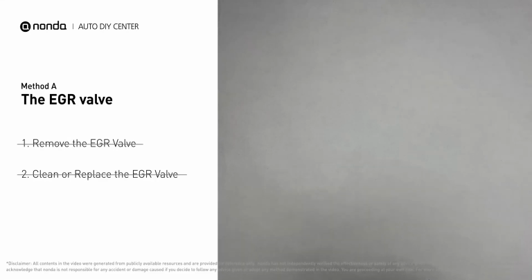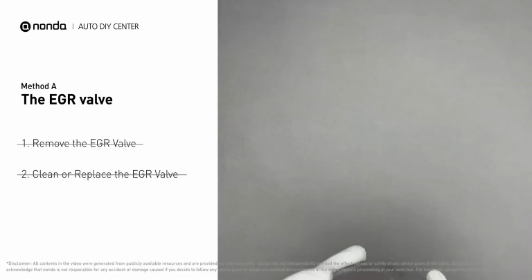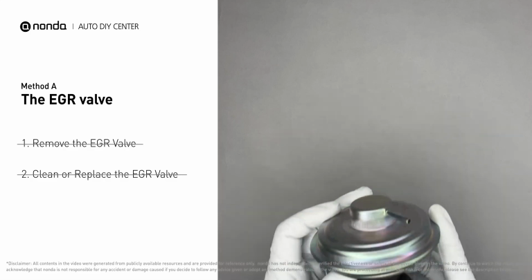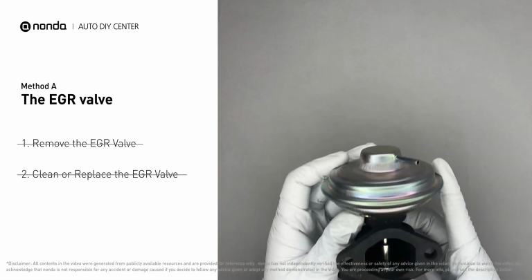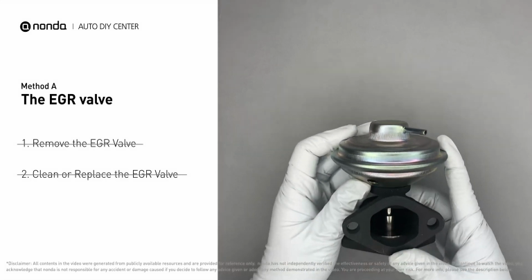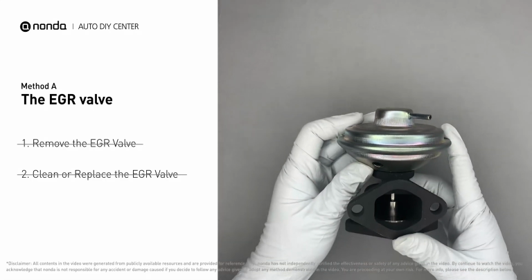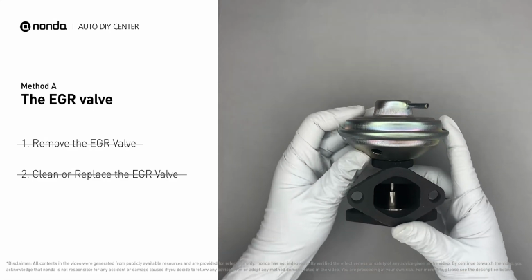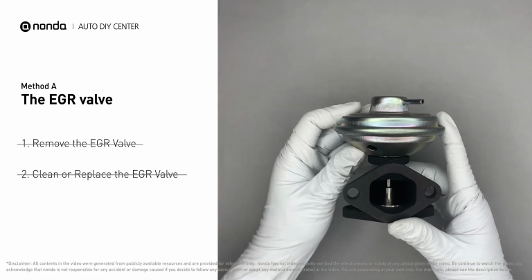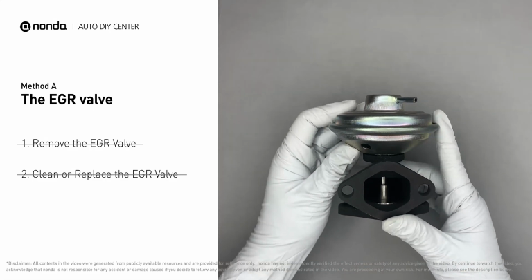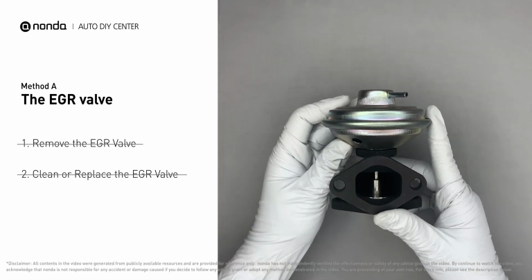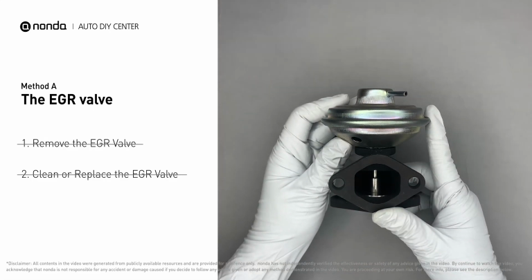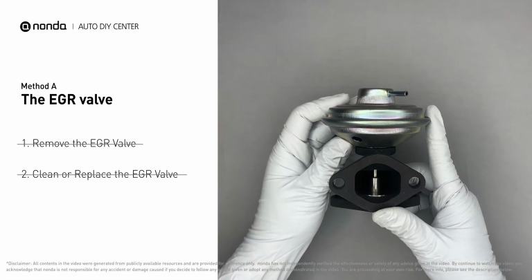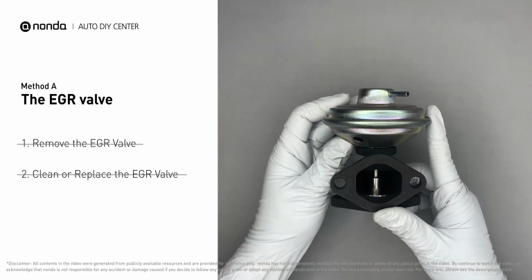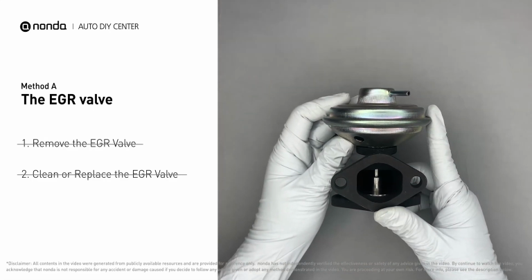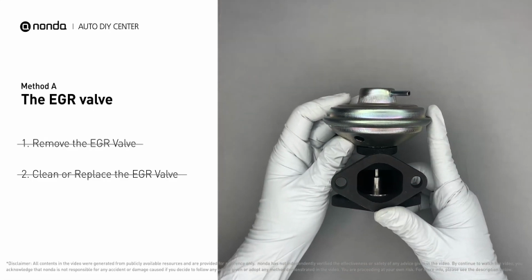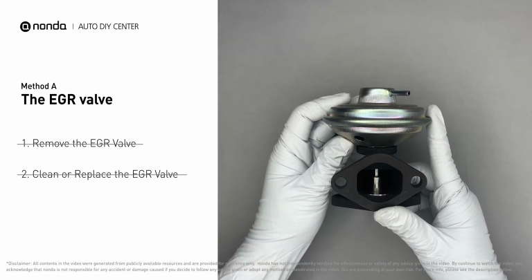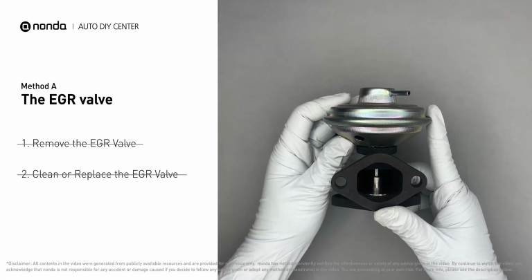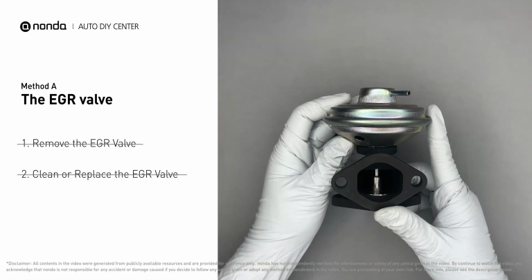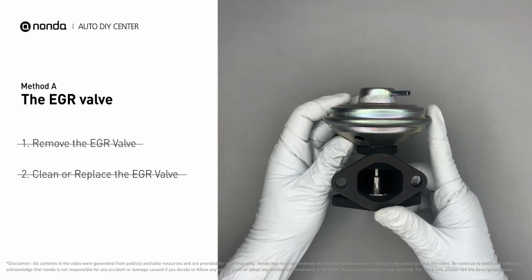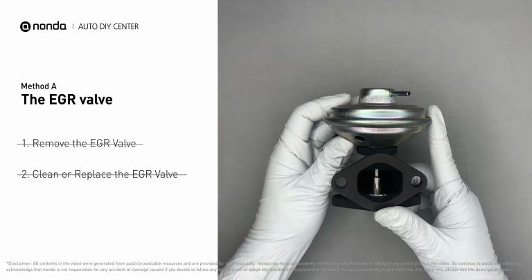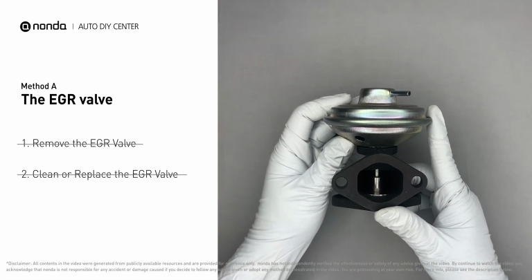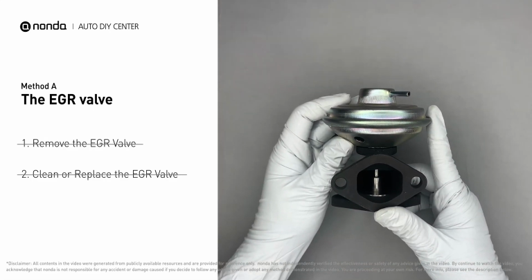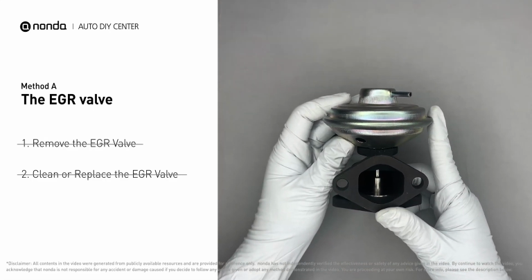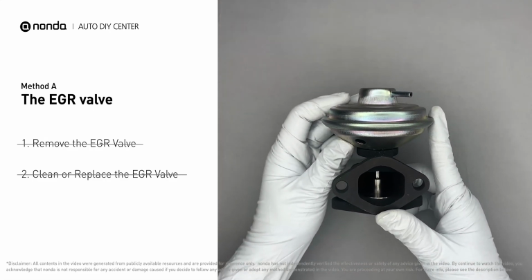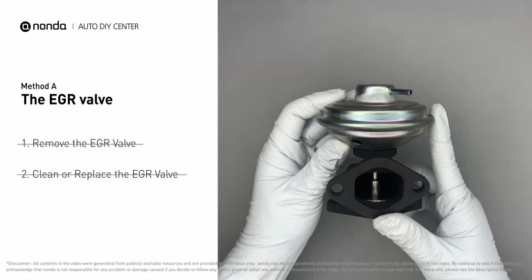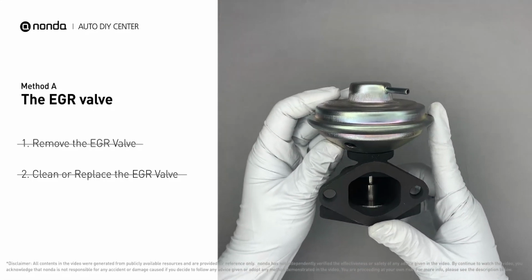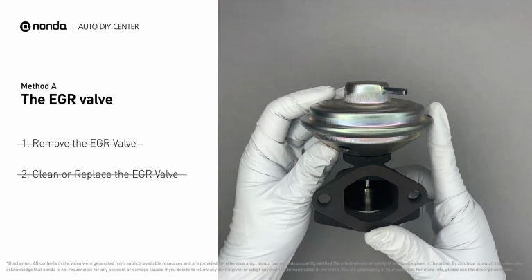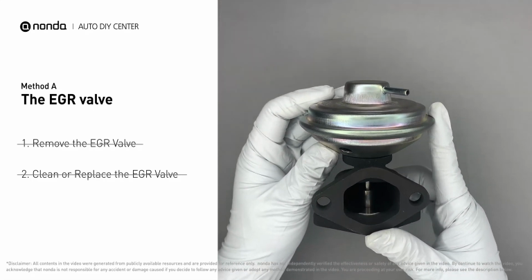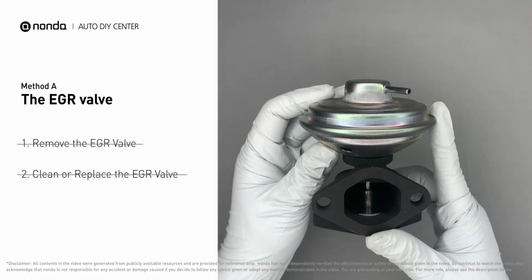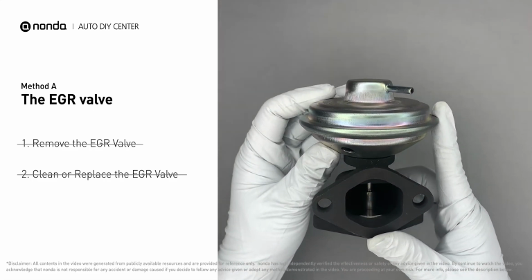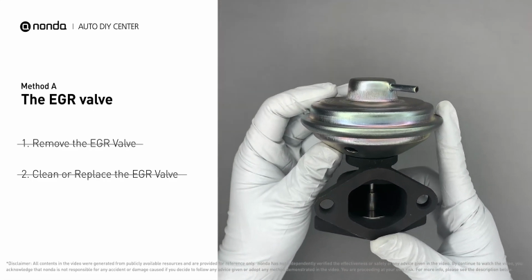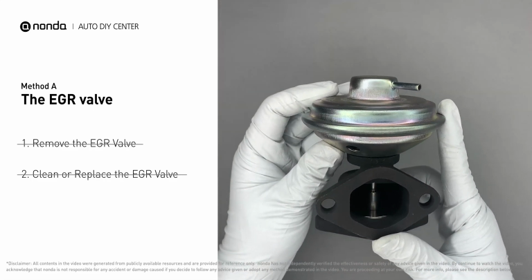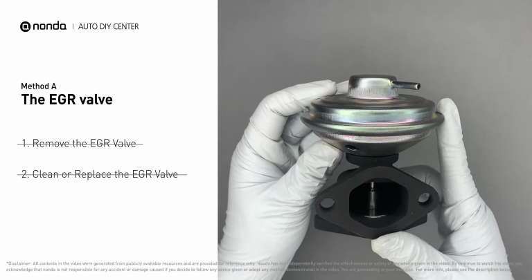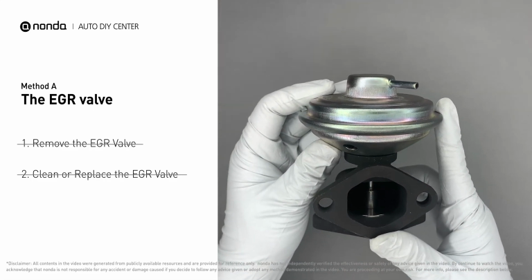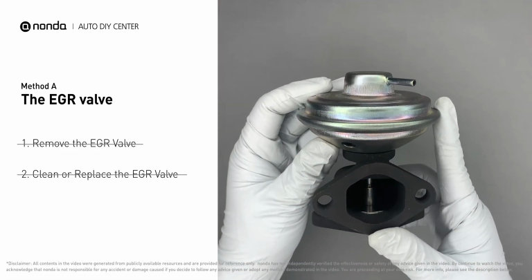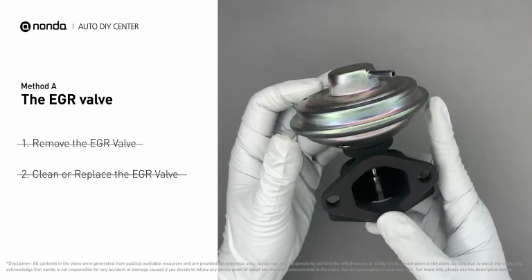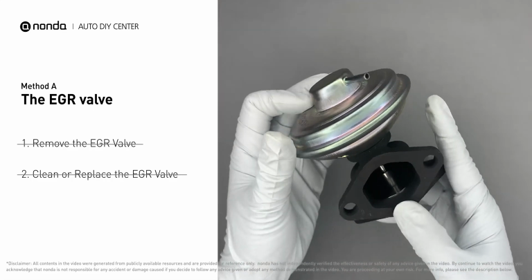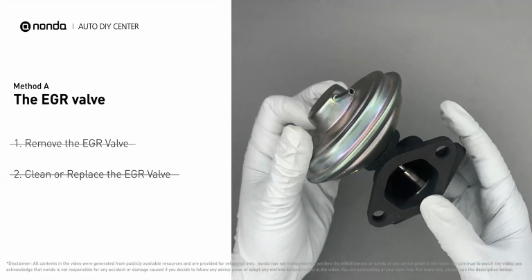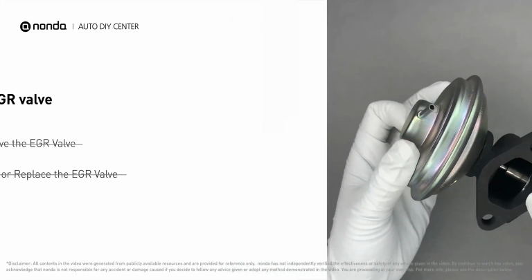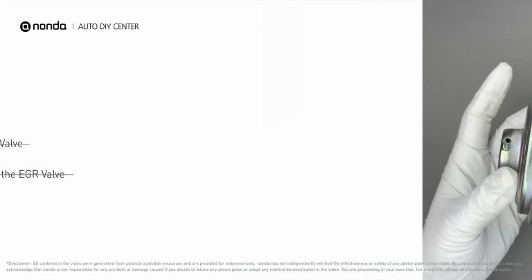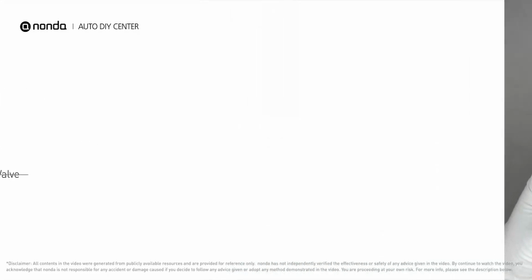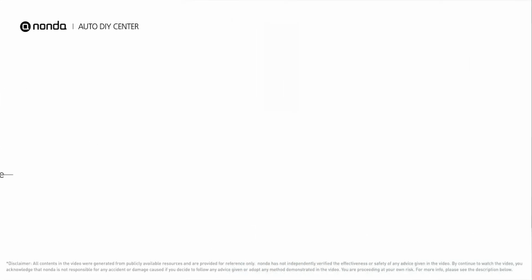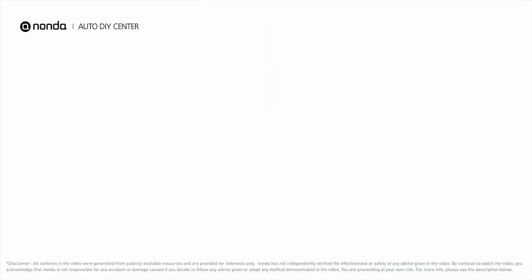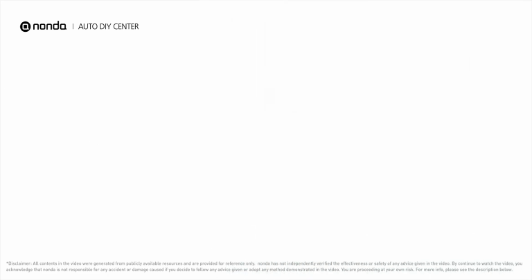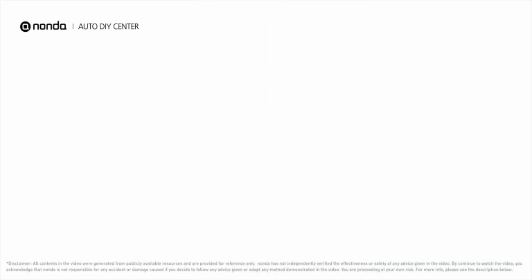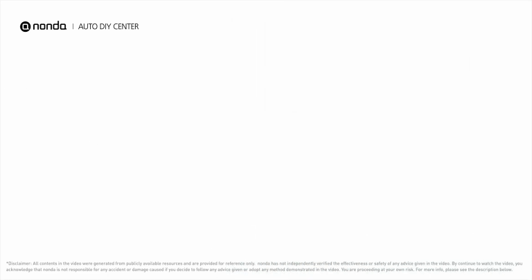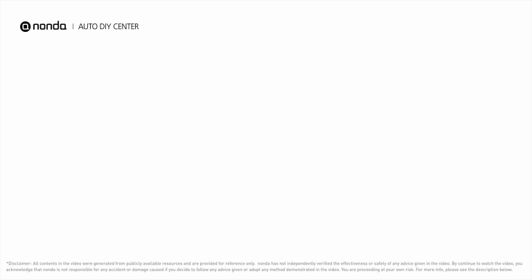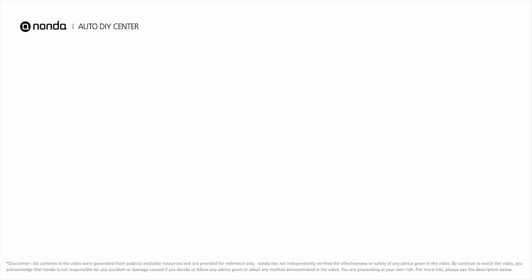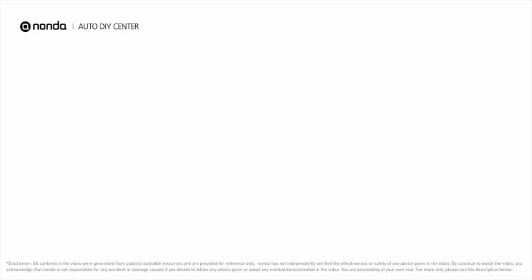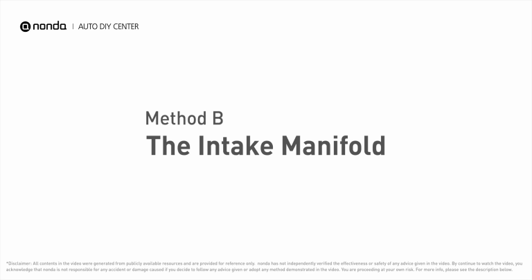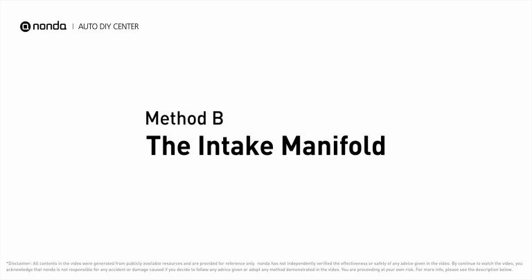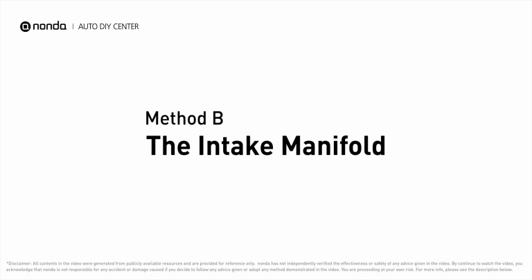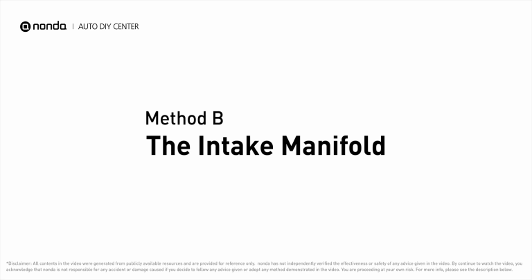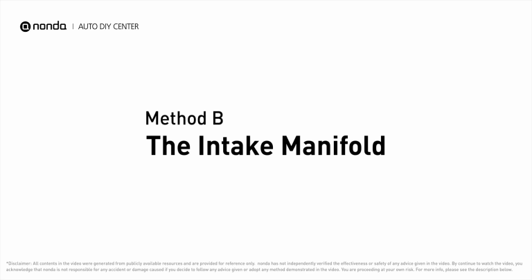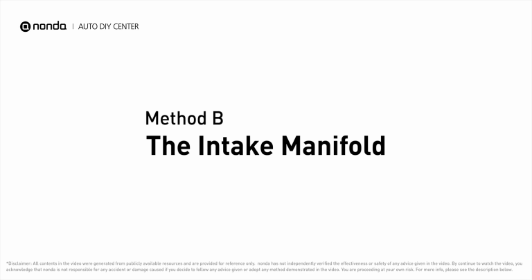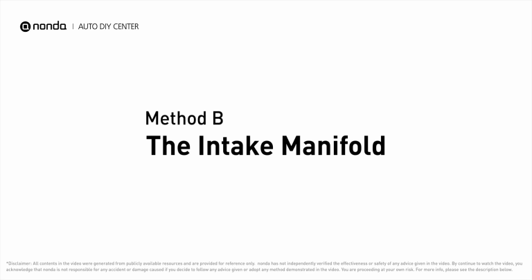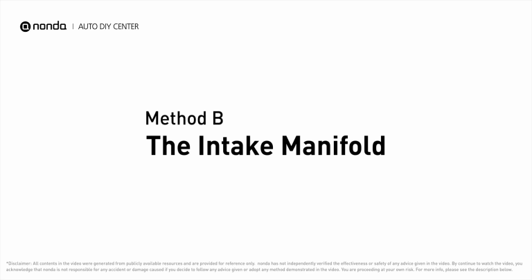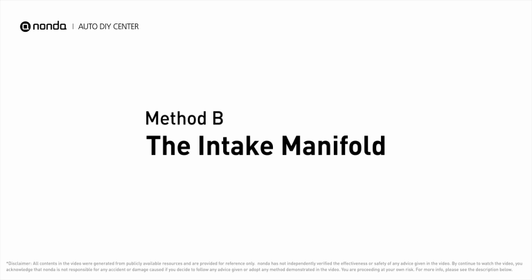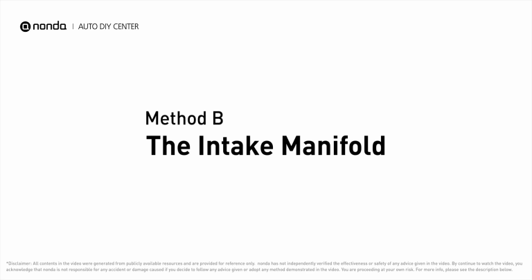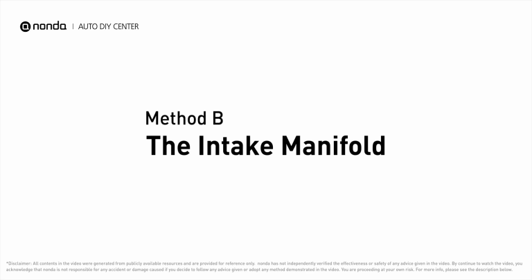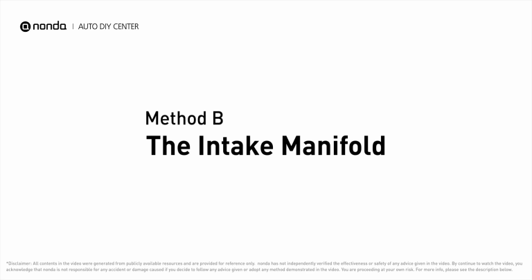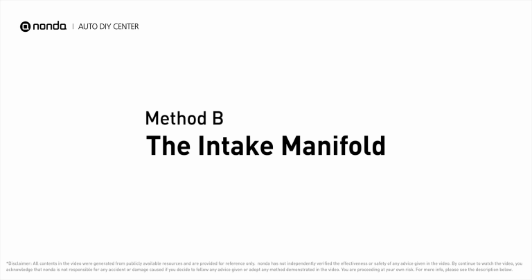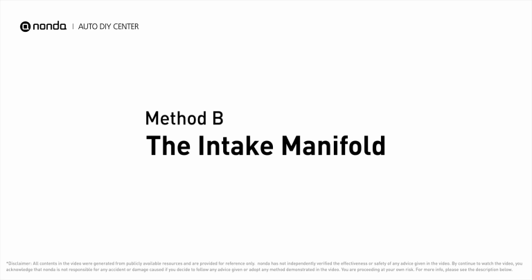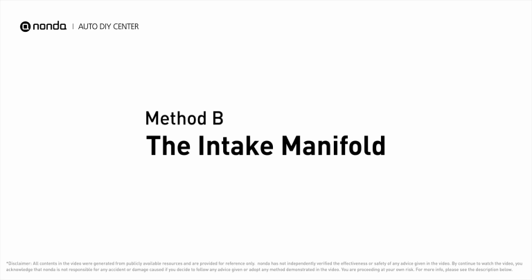If it is too dirty to be cleaned, you may replace it with a new EGR valve. Method B: the intake manifold. The intake manifold sits on top of the engine and plays a key role in the combustion process.